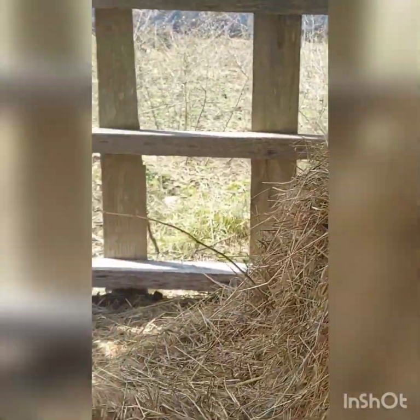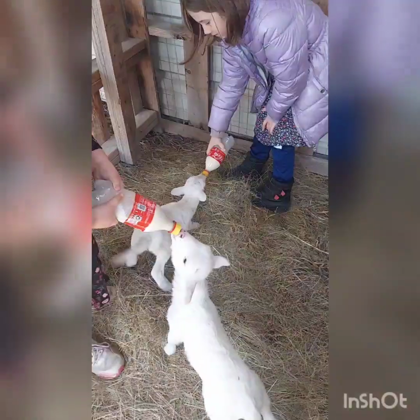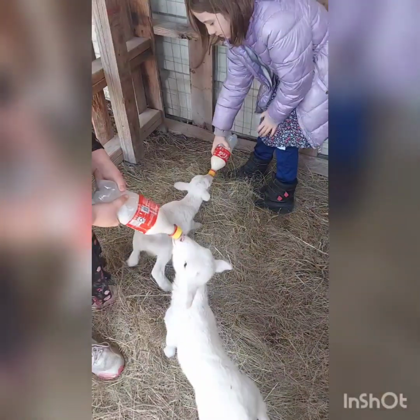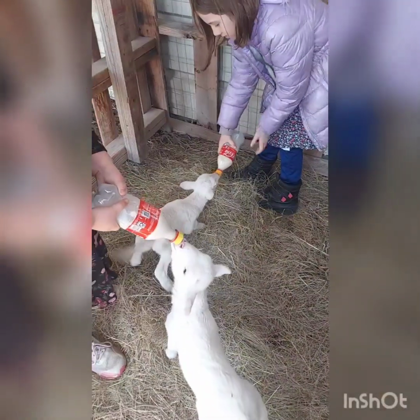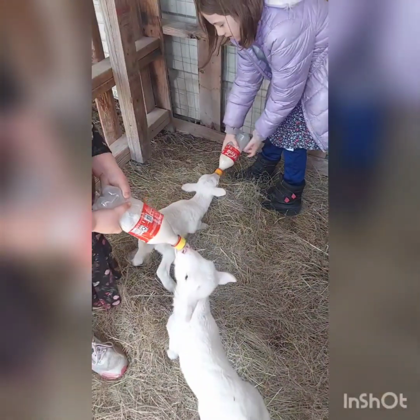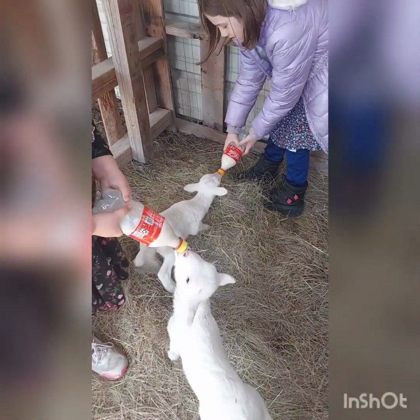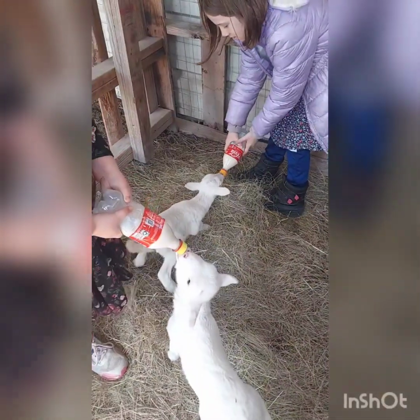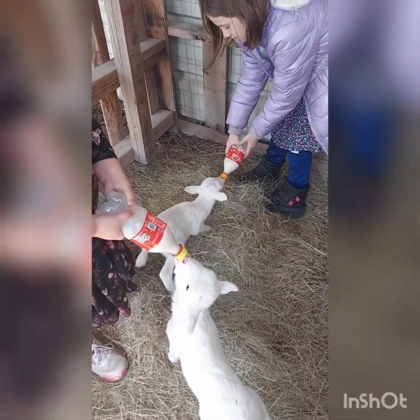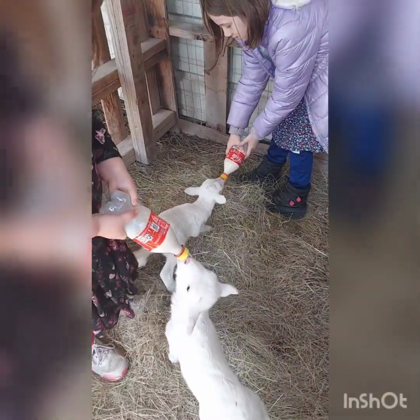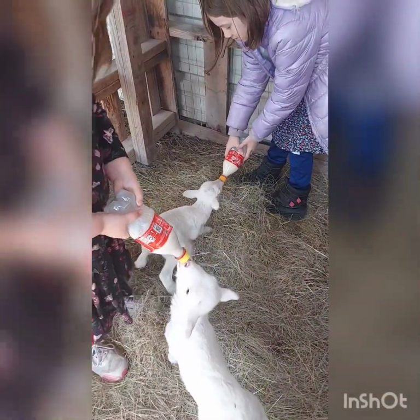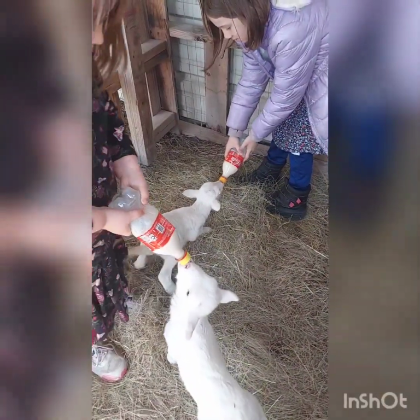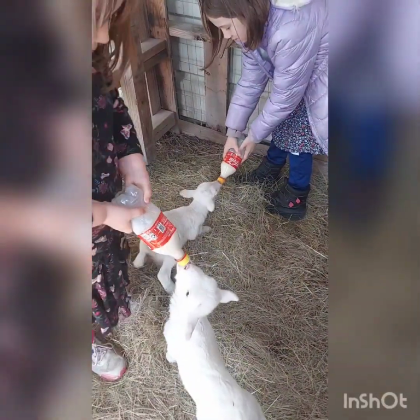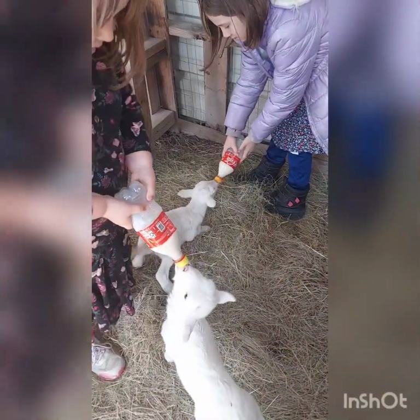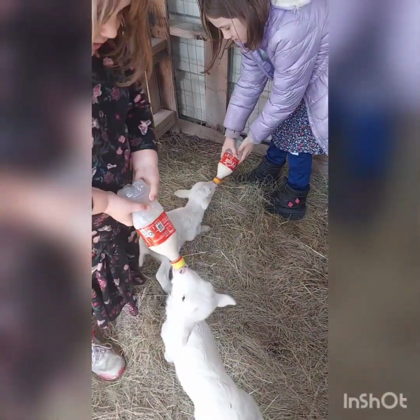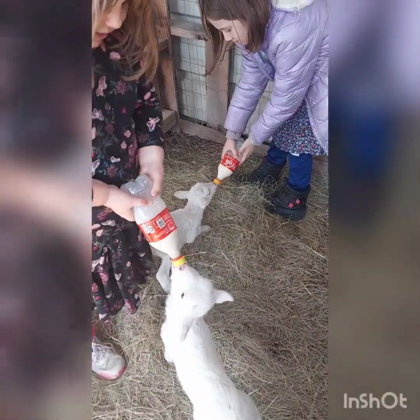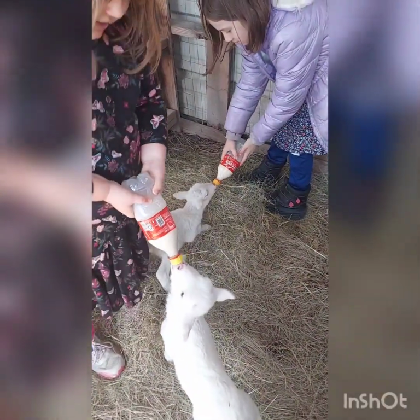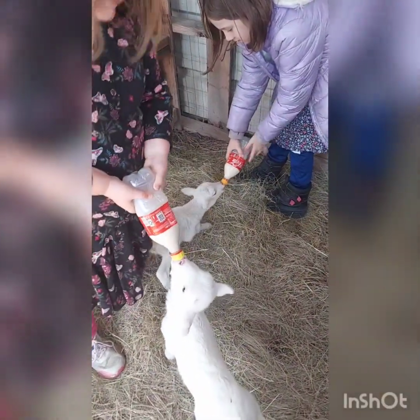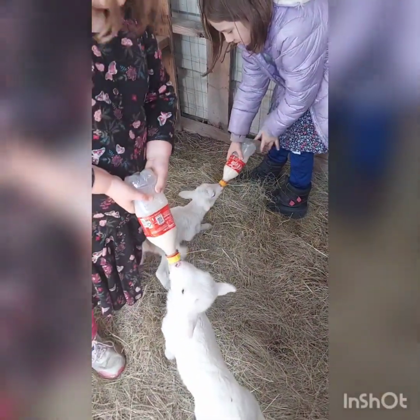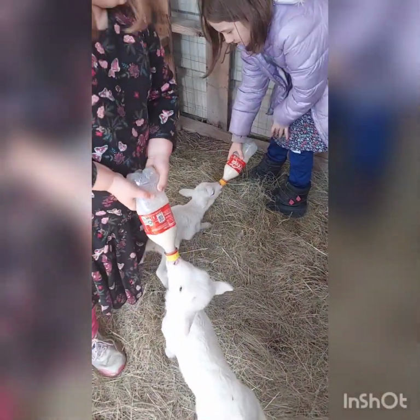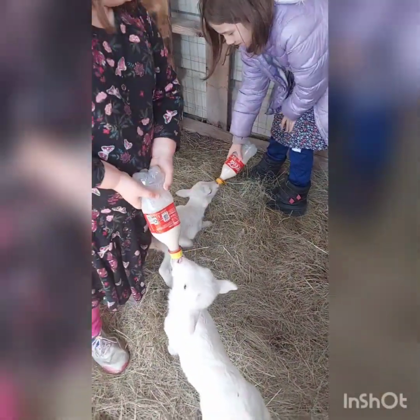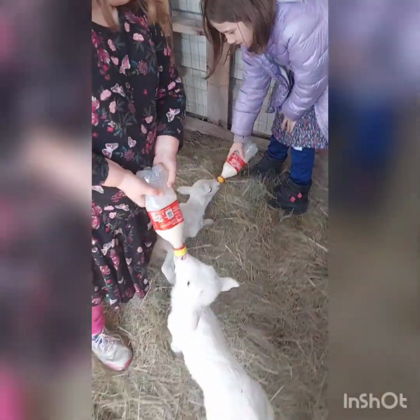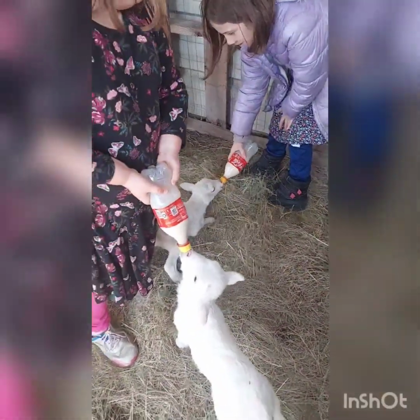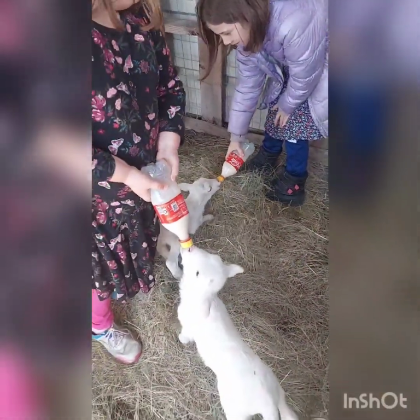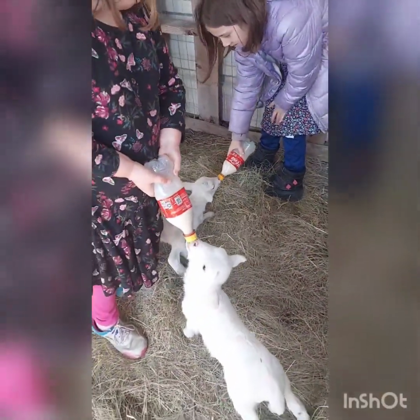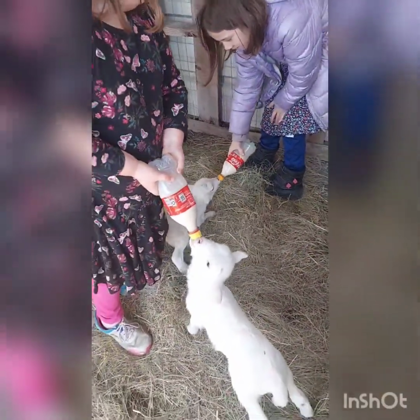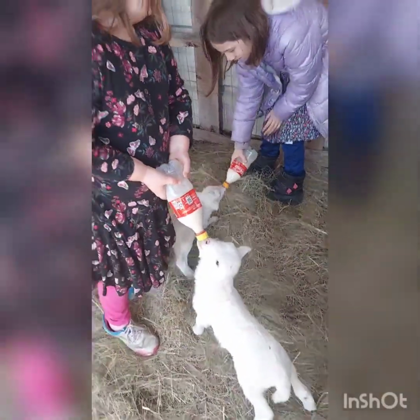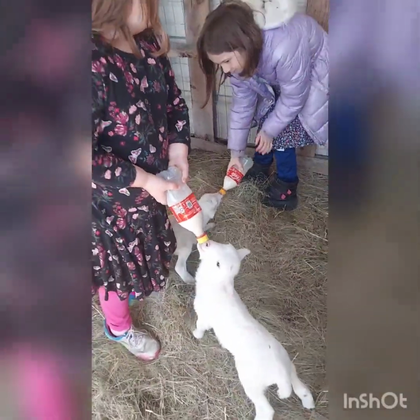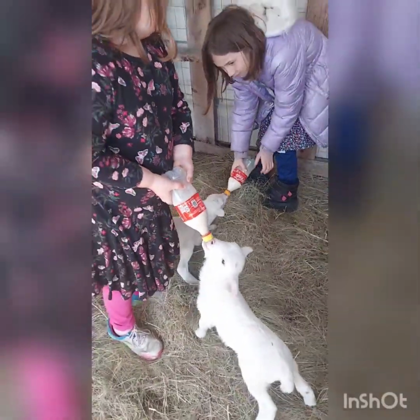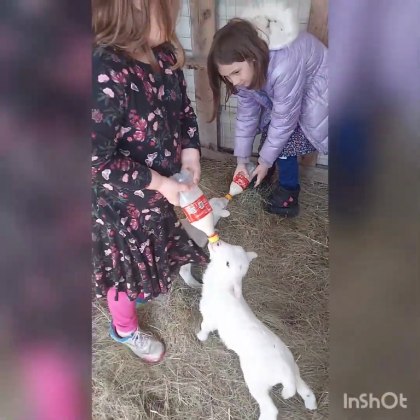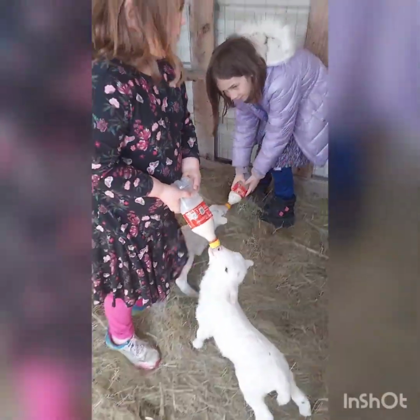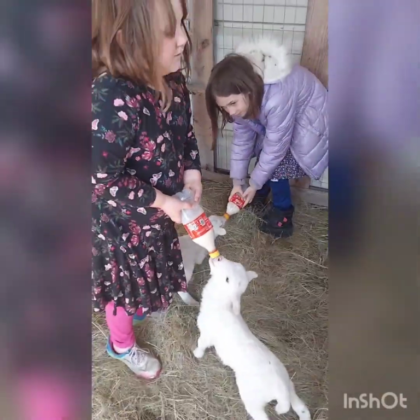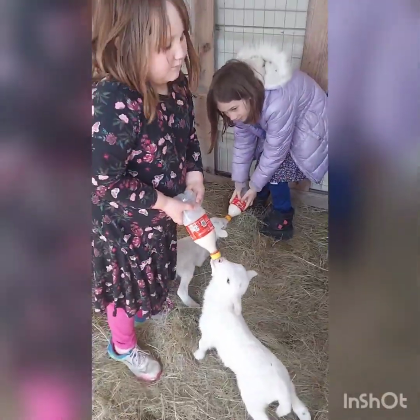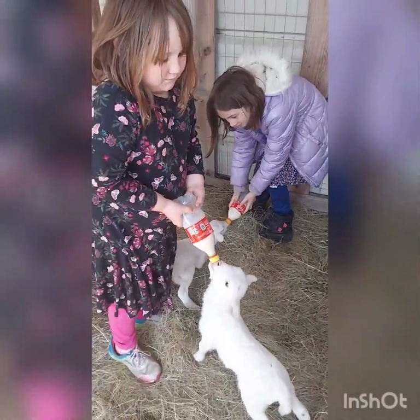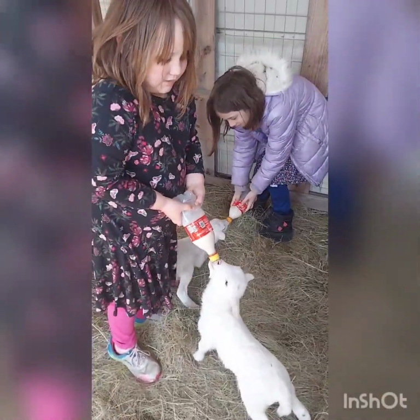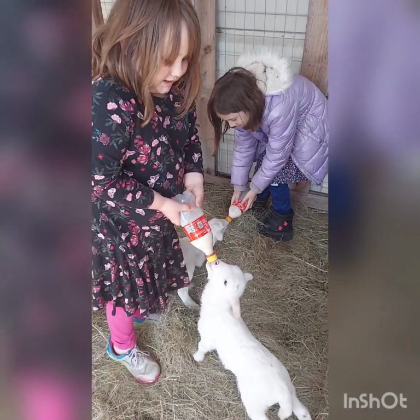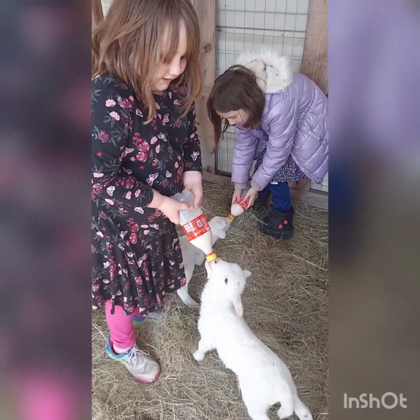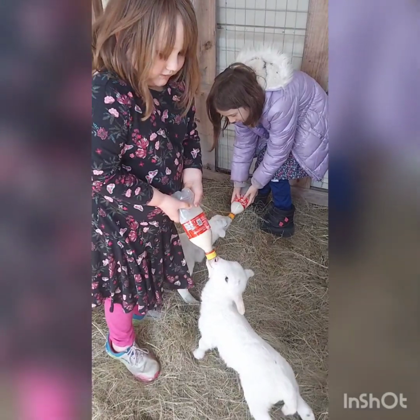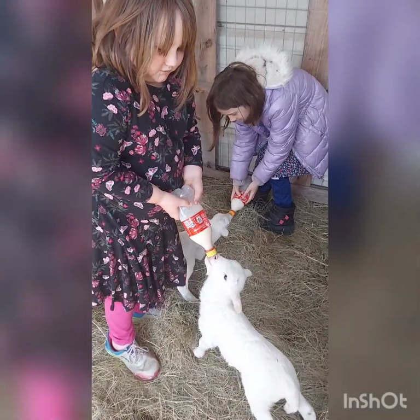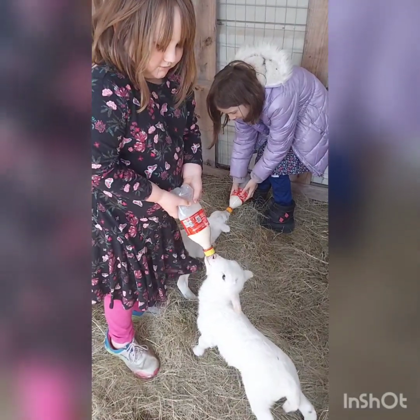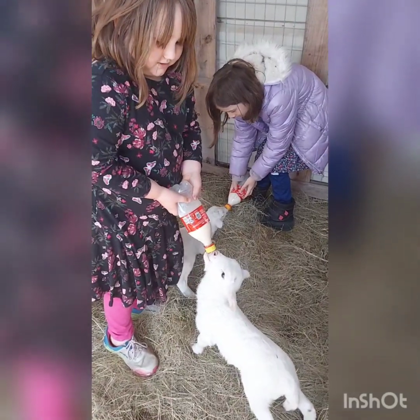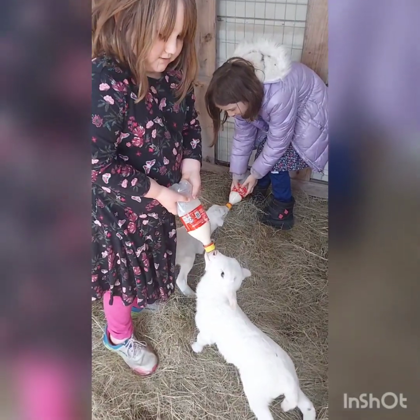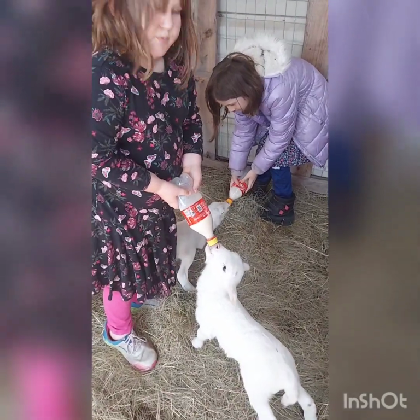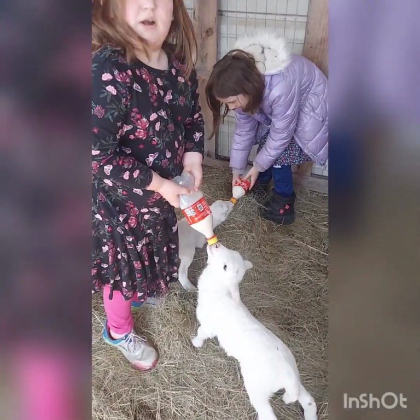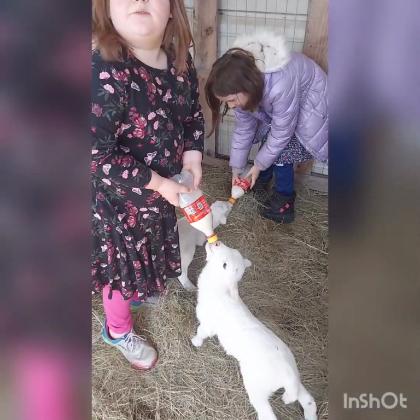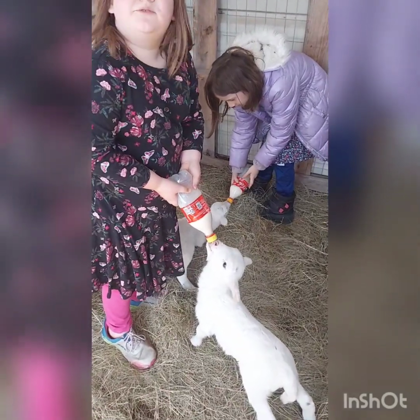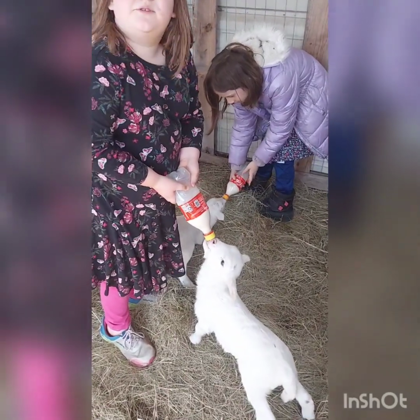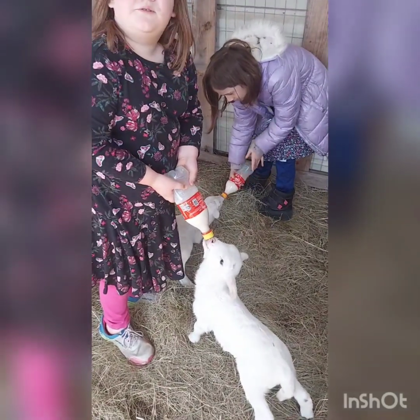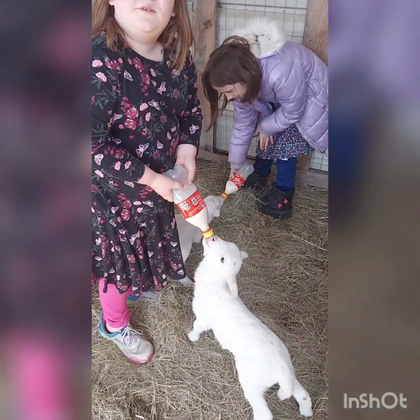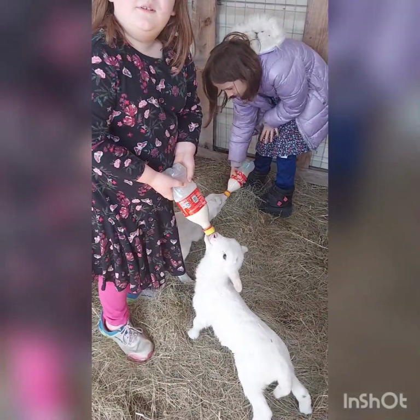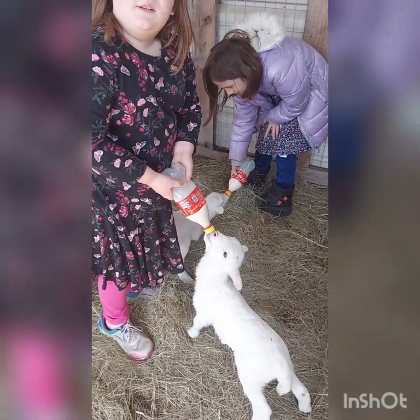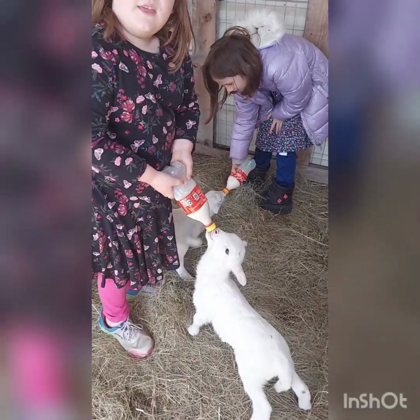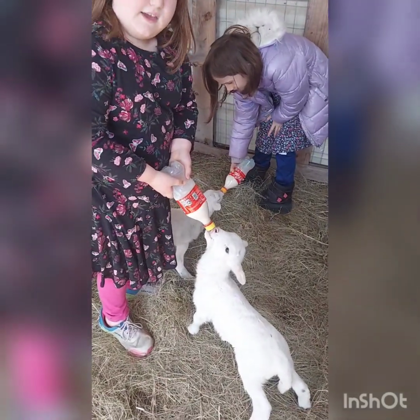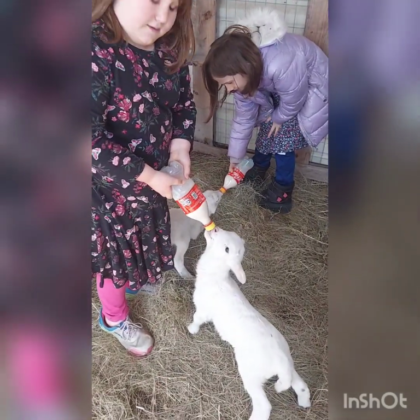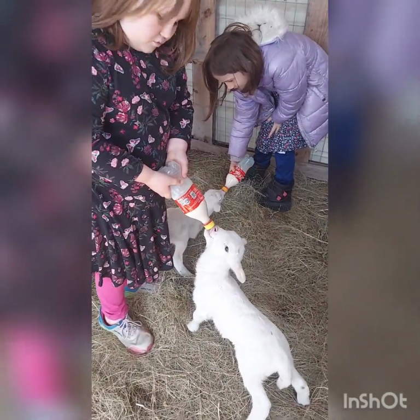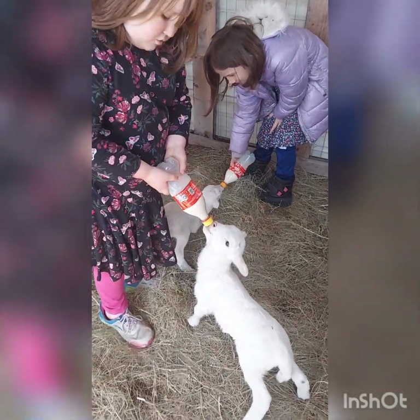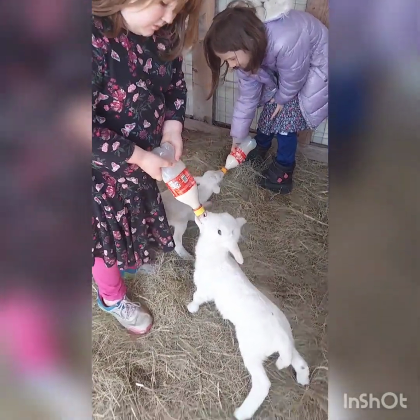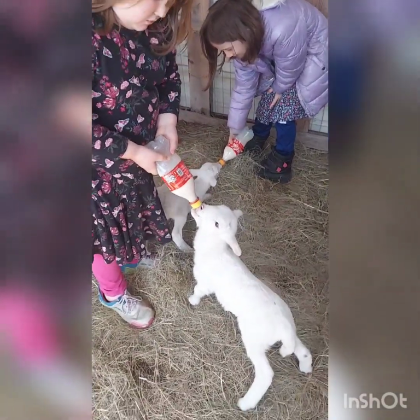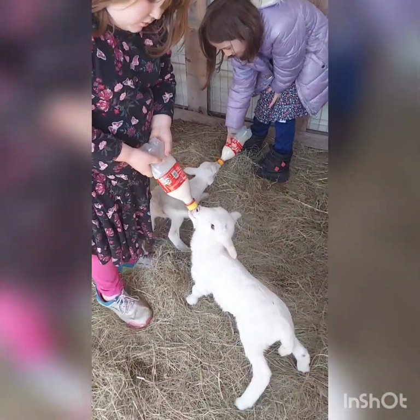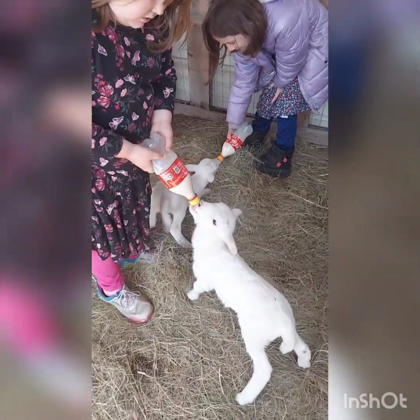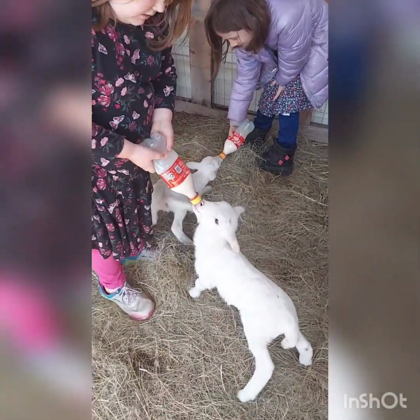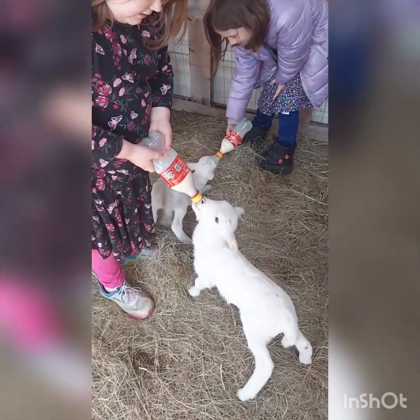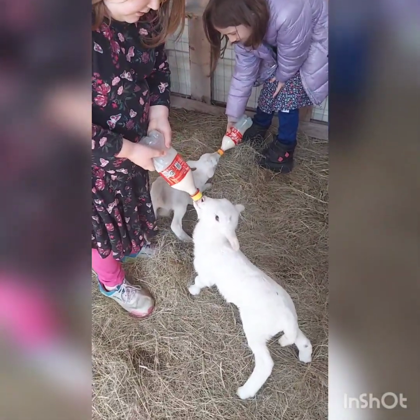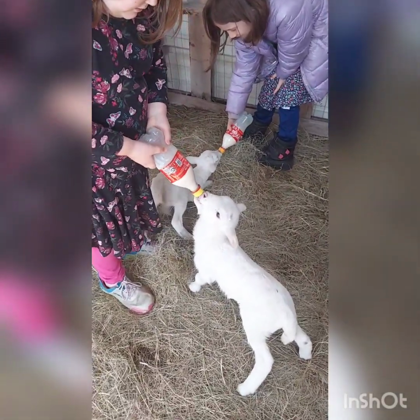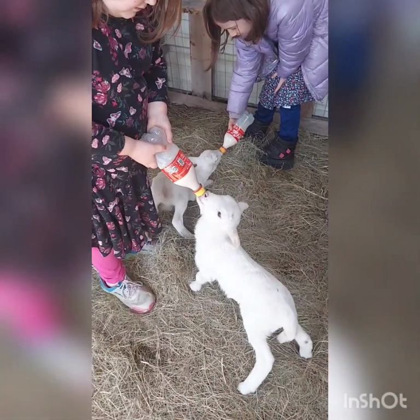I like to squeeze the bottle so they get more milk. Don't squeeze the bottle.